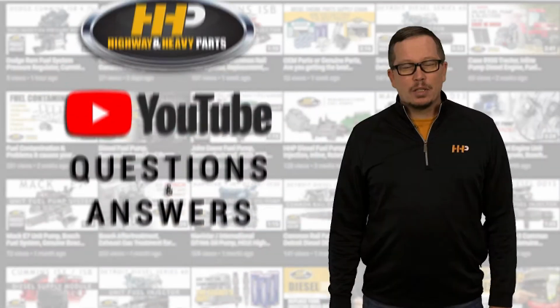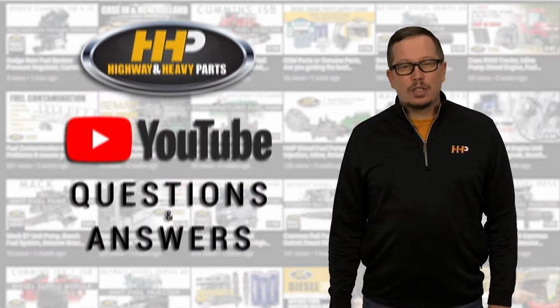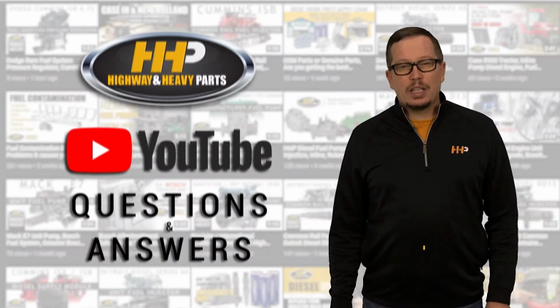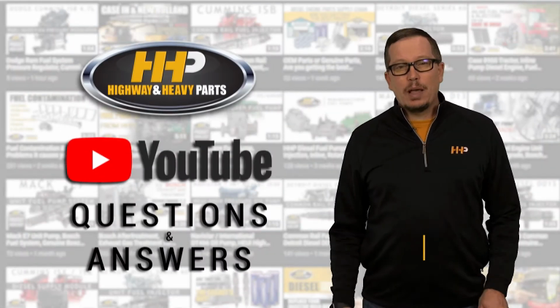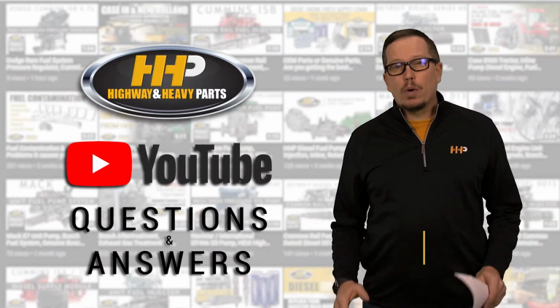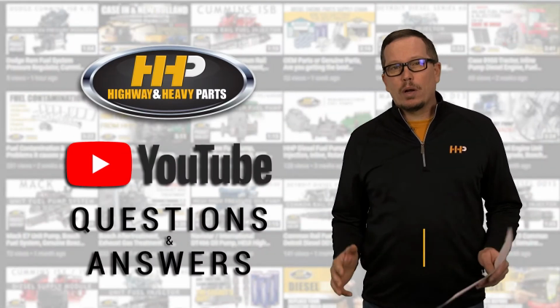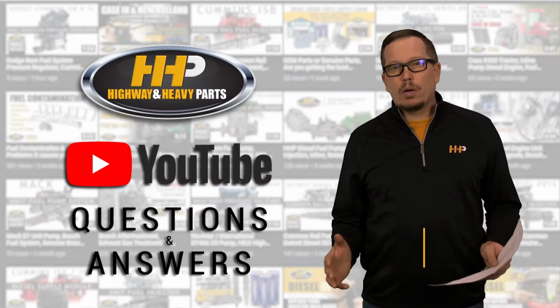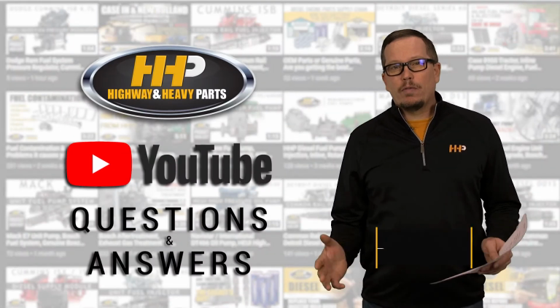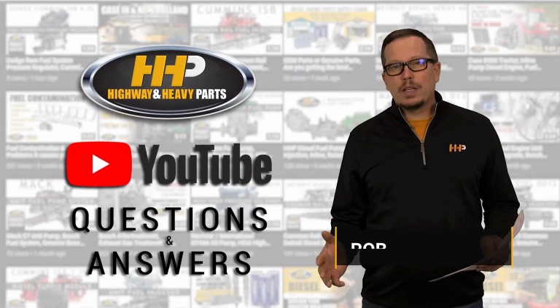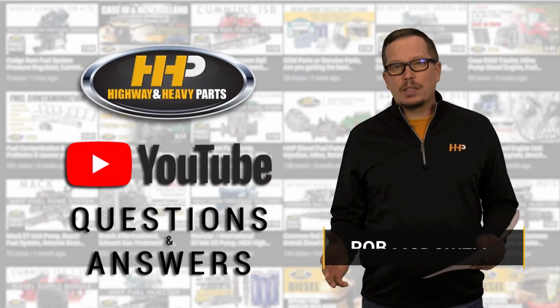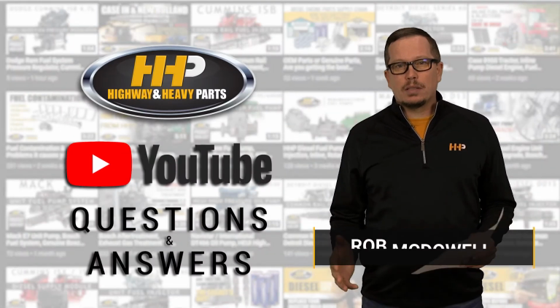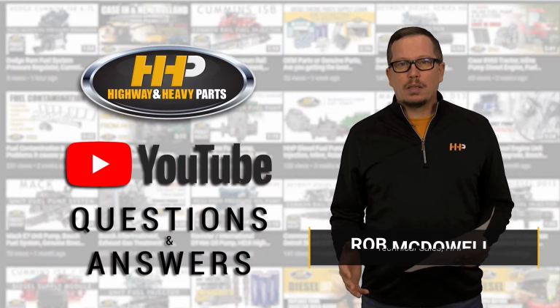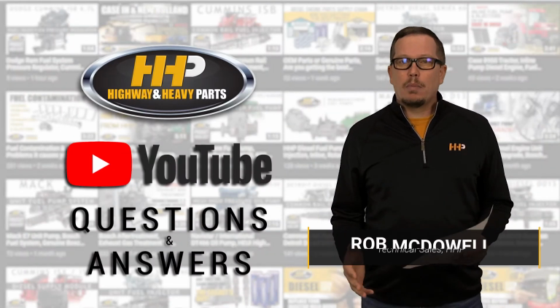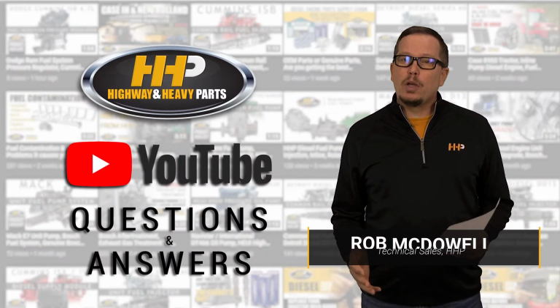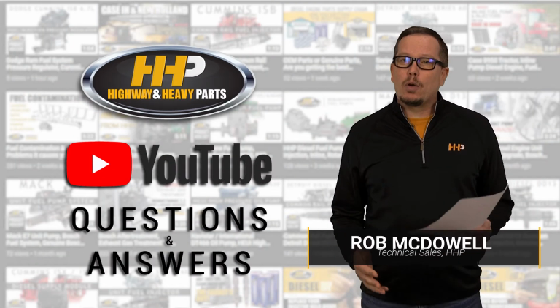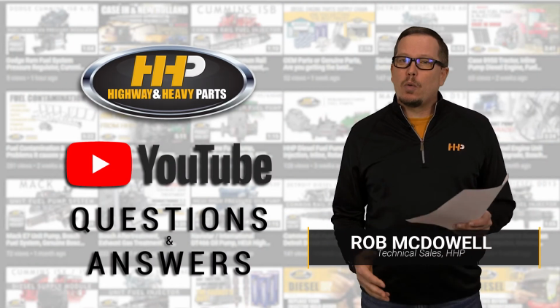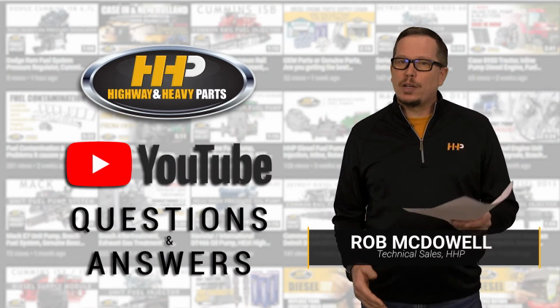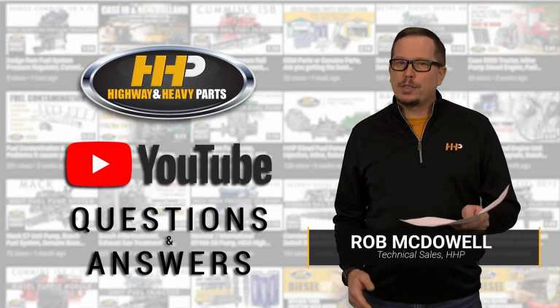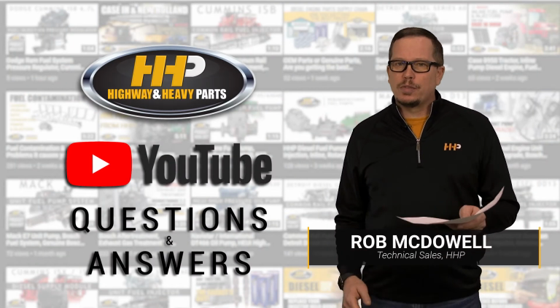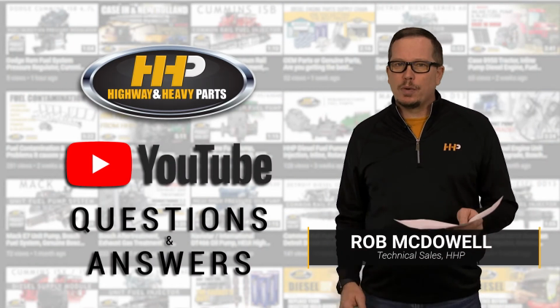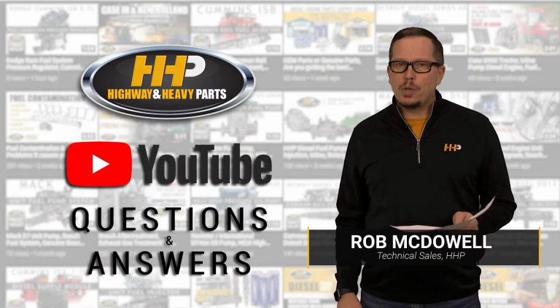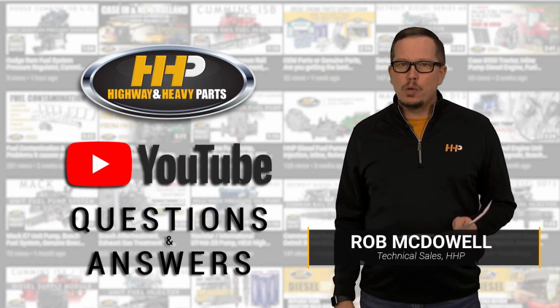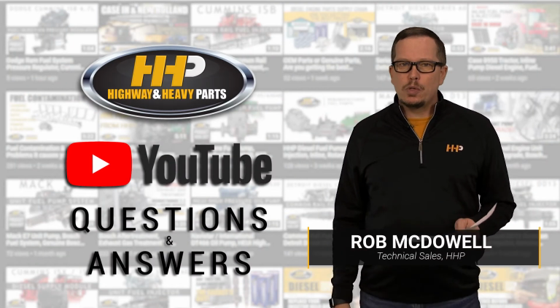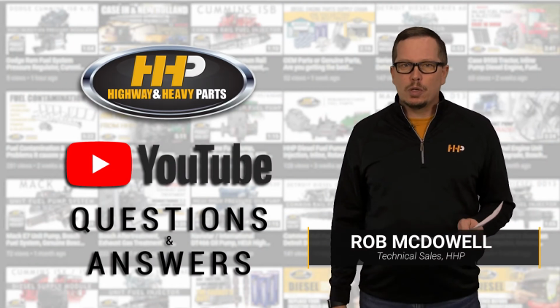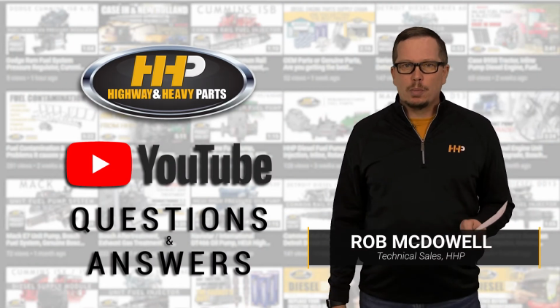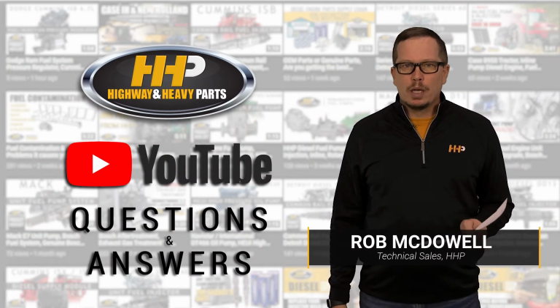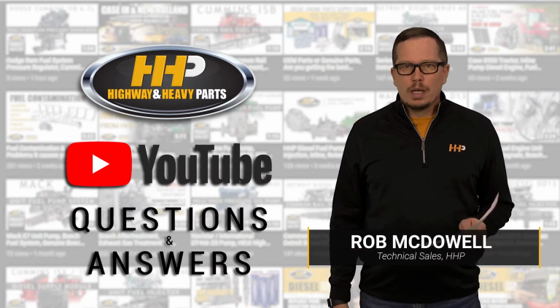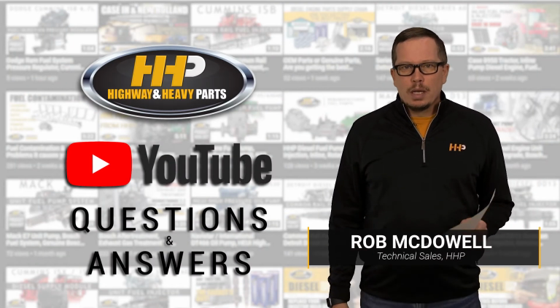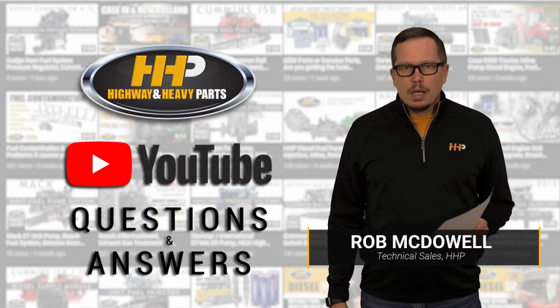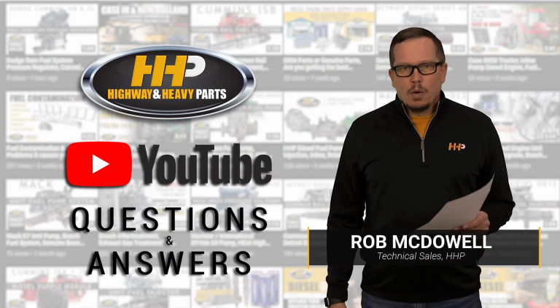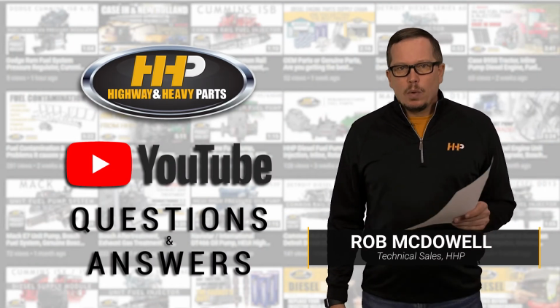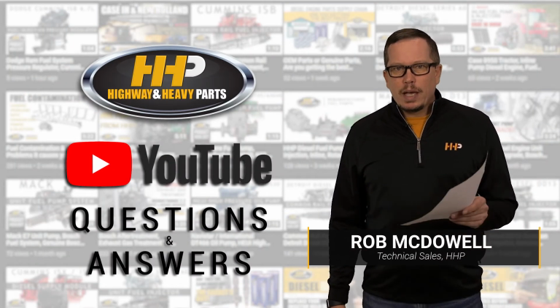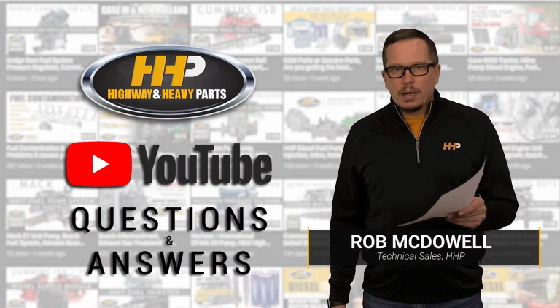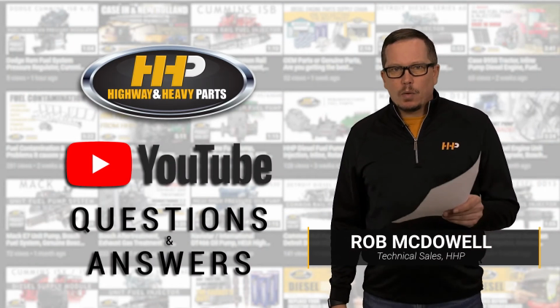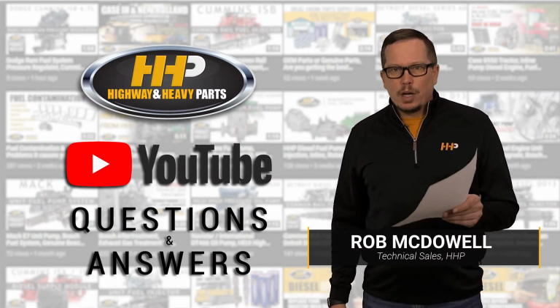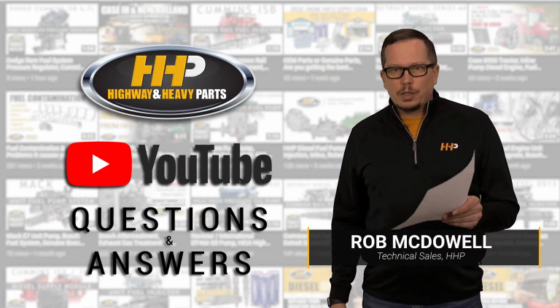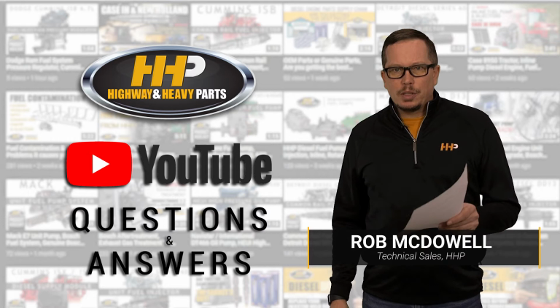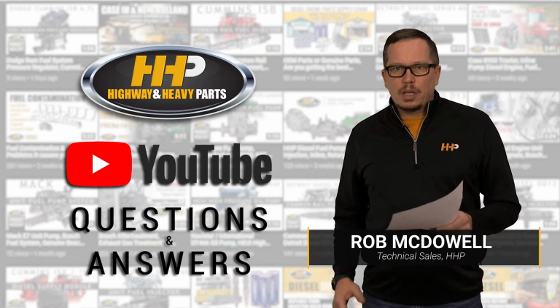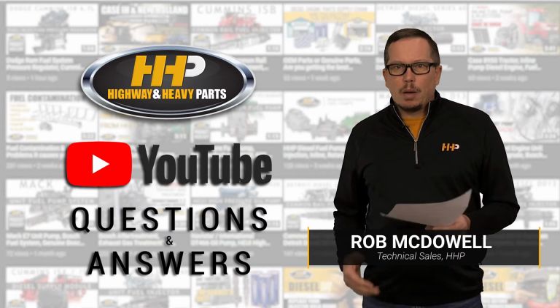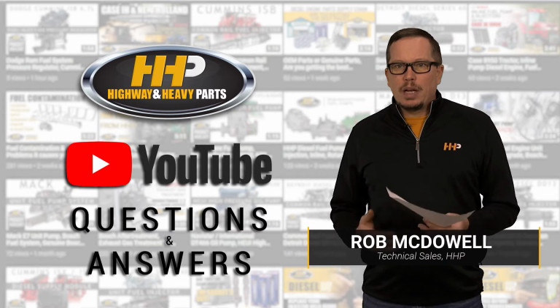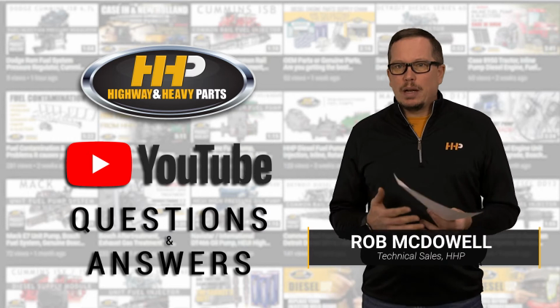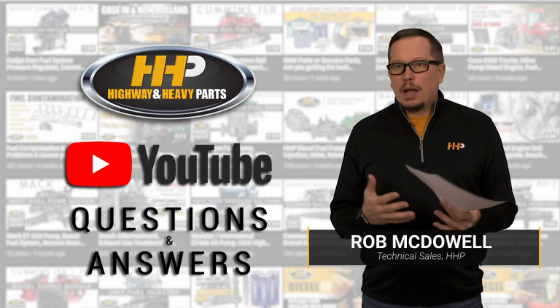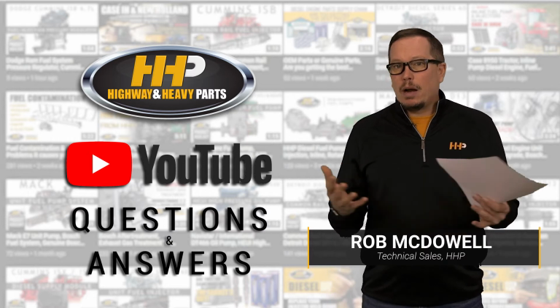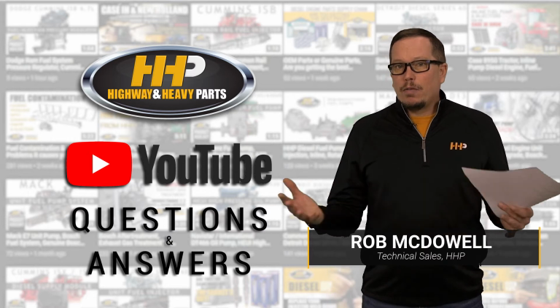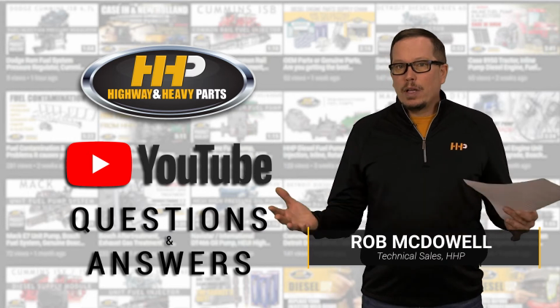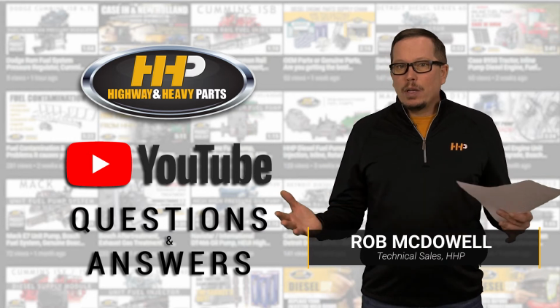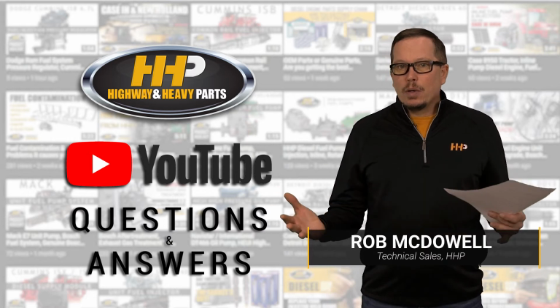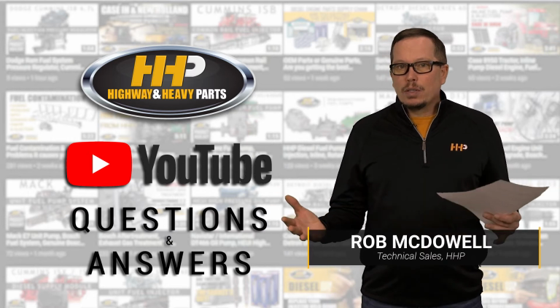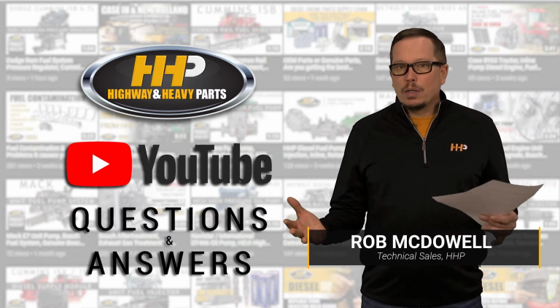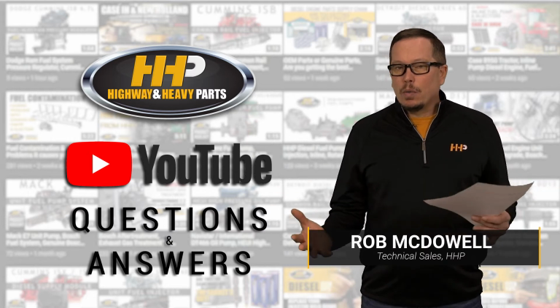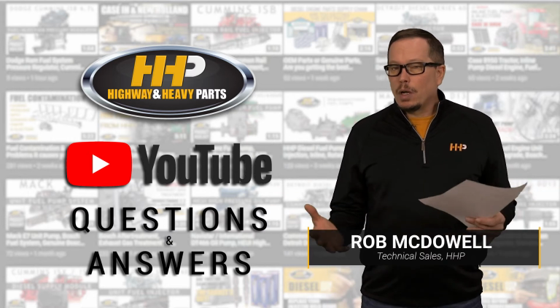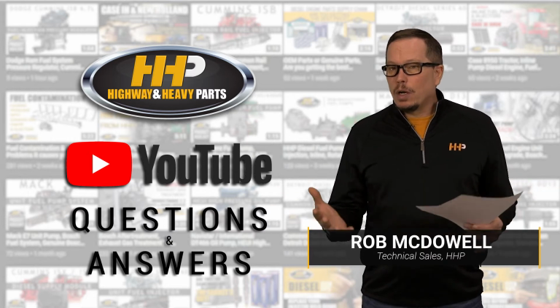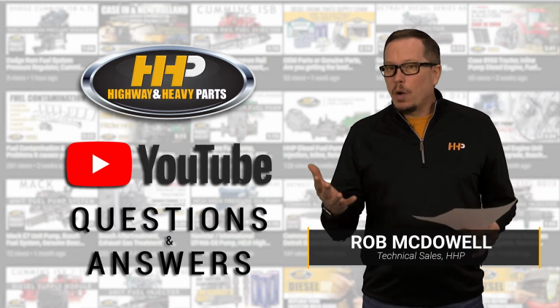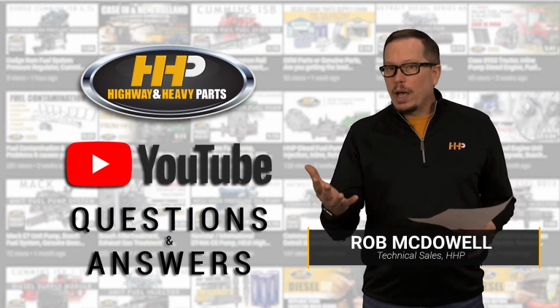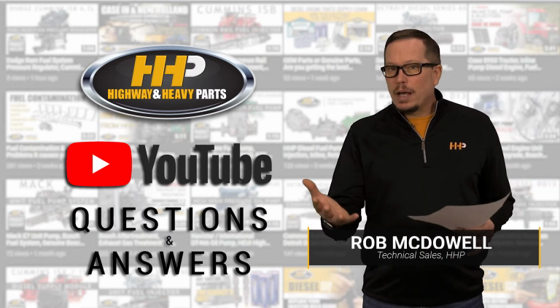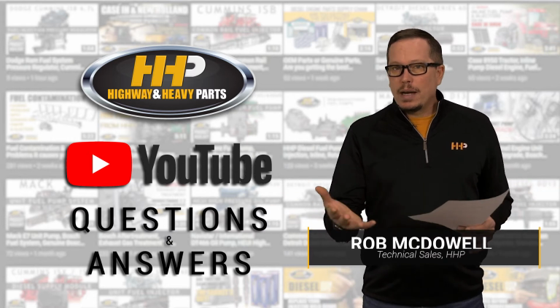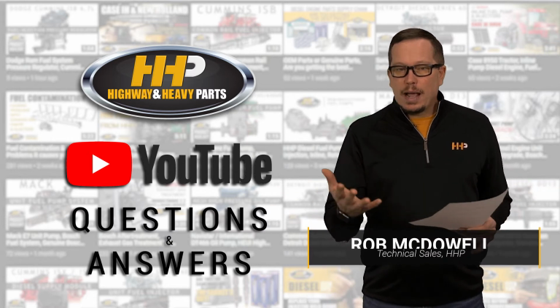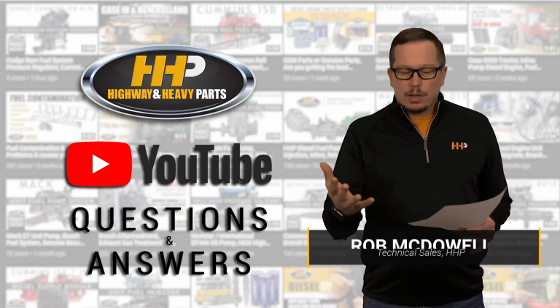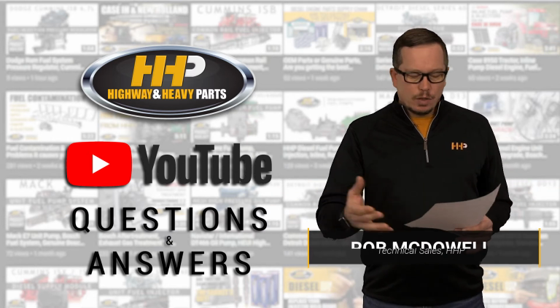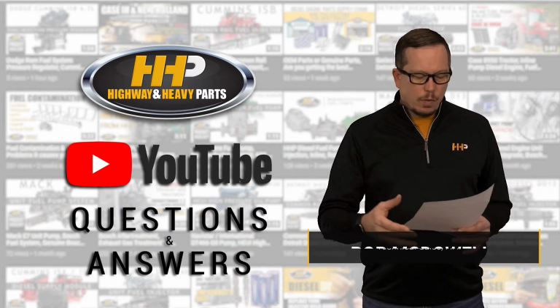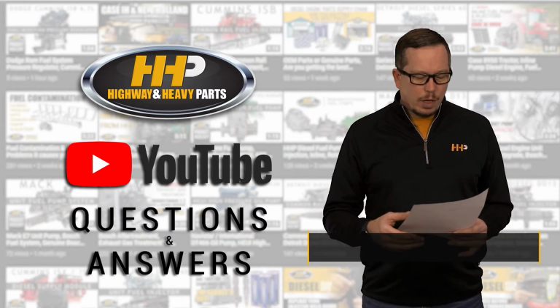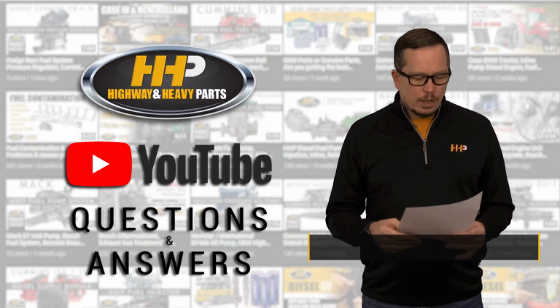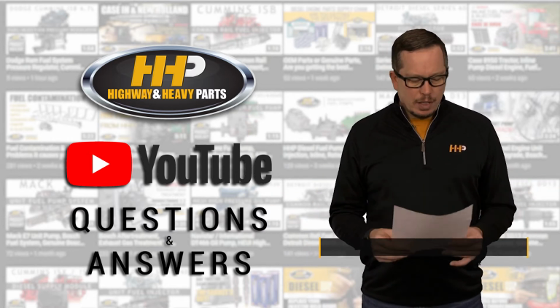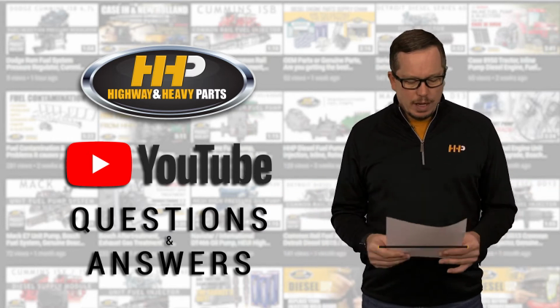Today we're going to visit some of your questions from YouTube. We've got questions coming in on our videos that we're going to go ahead and answer for you today.